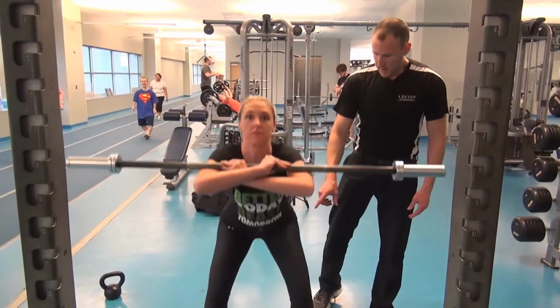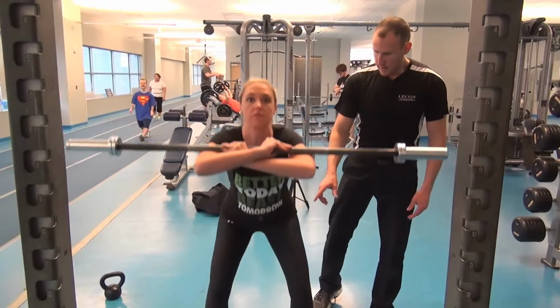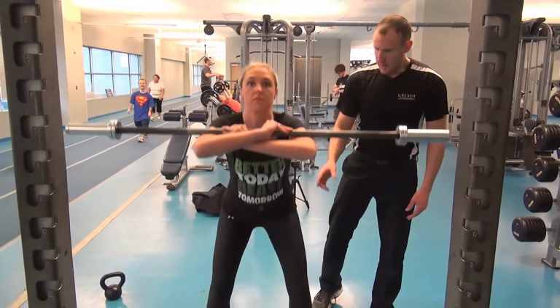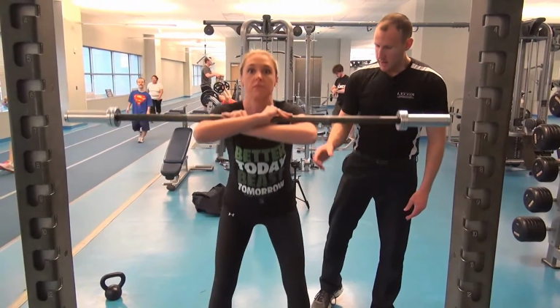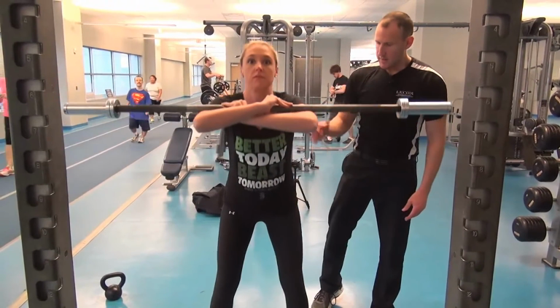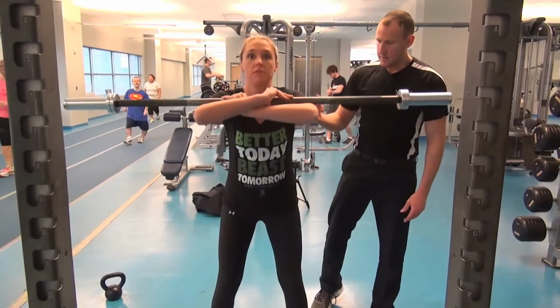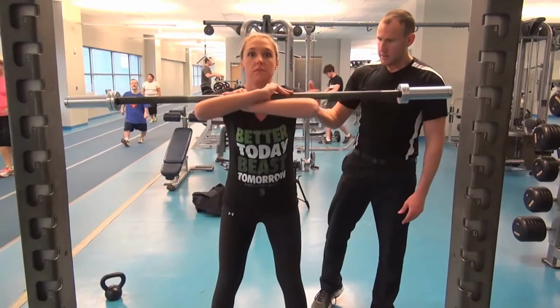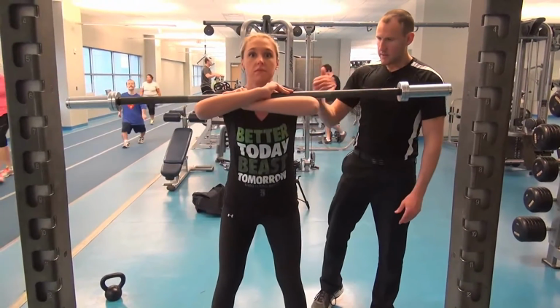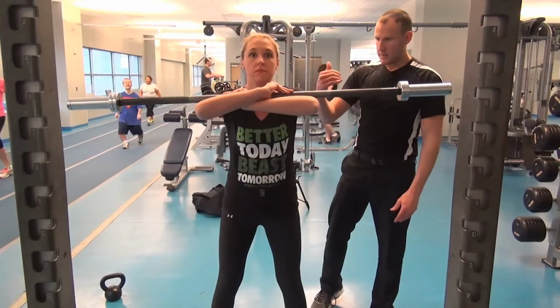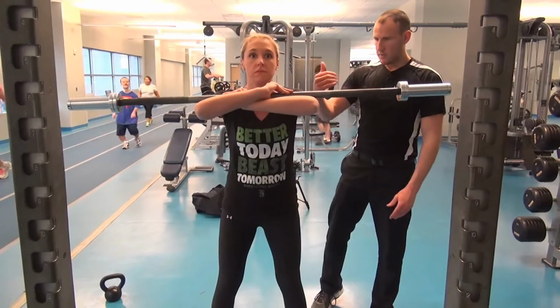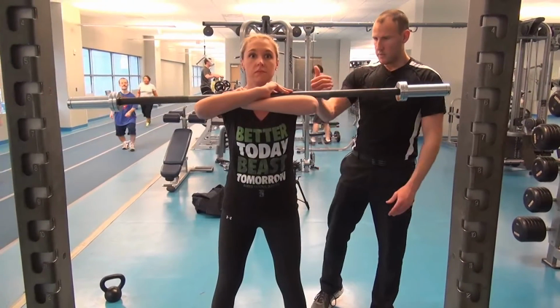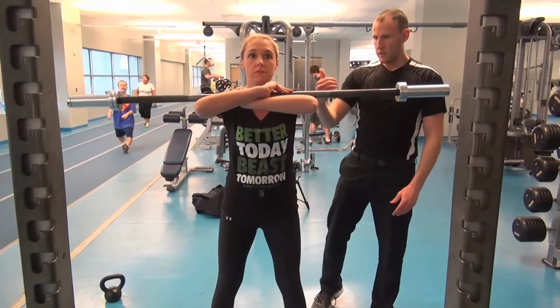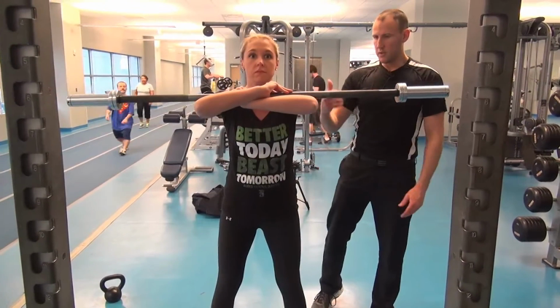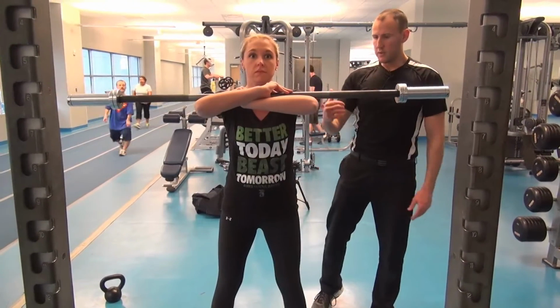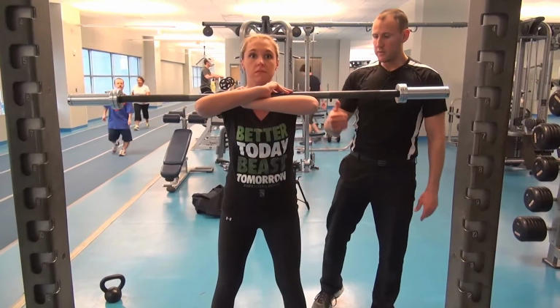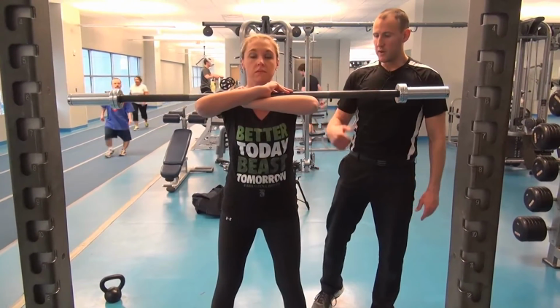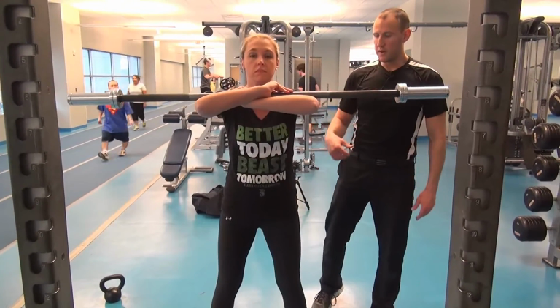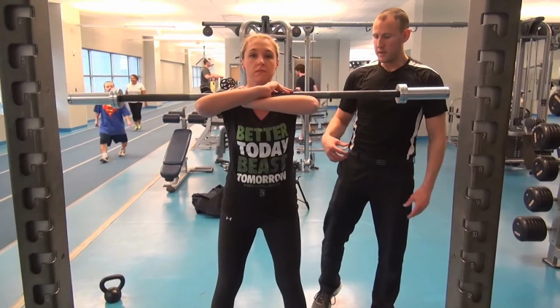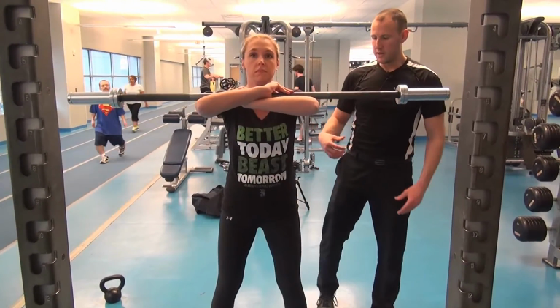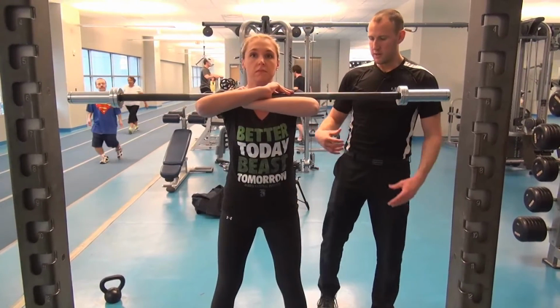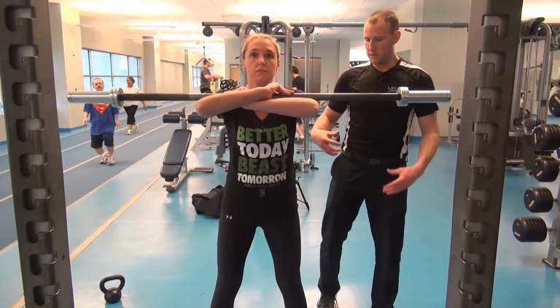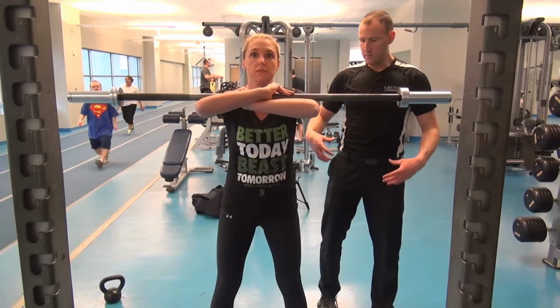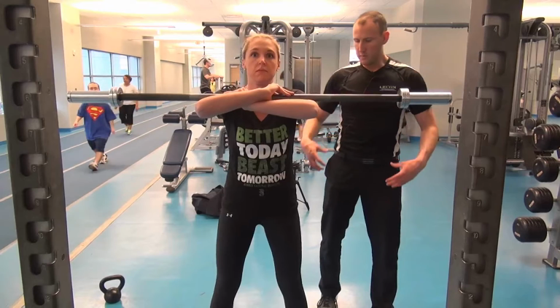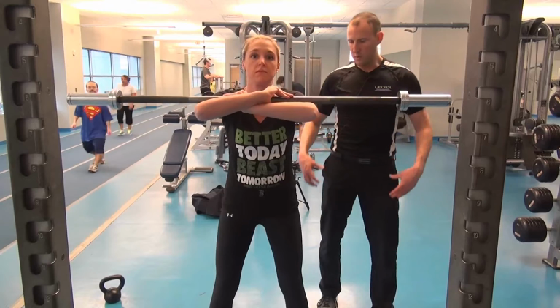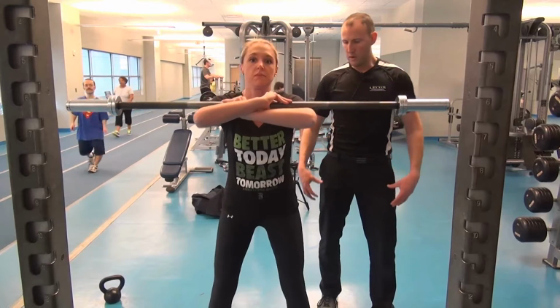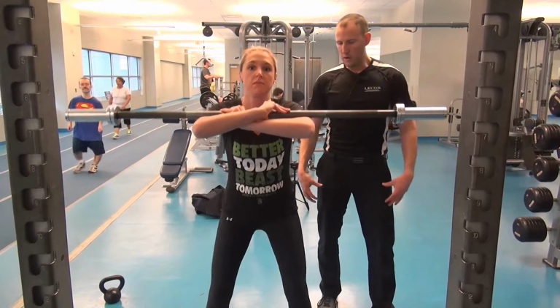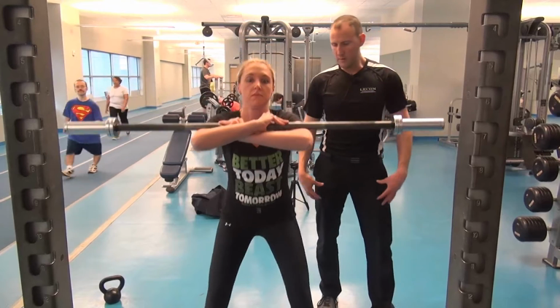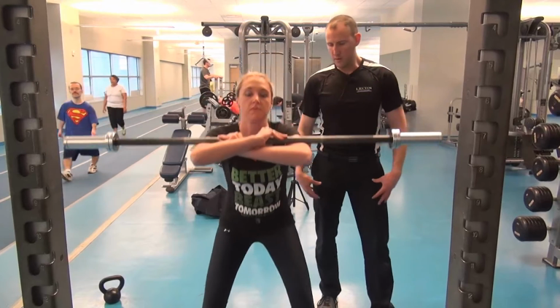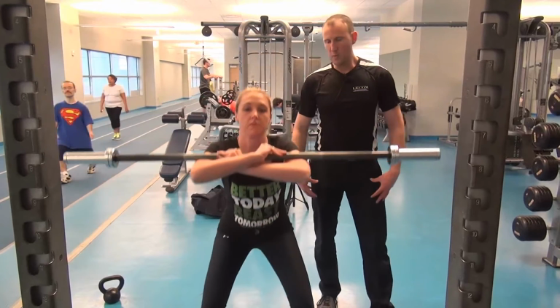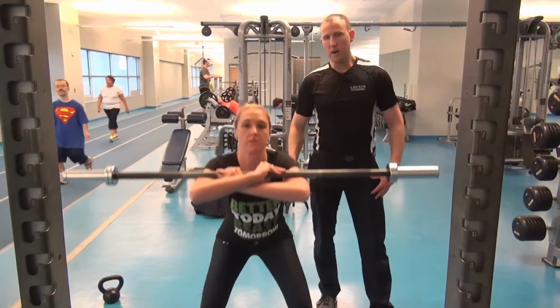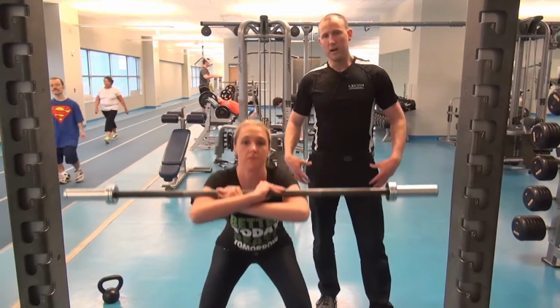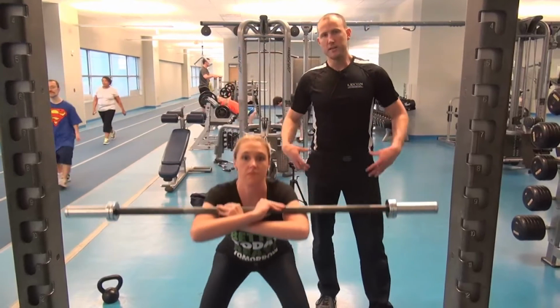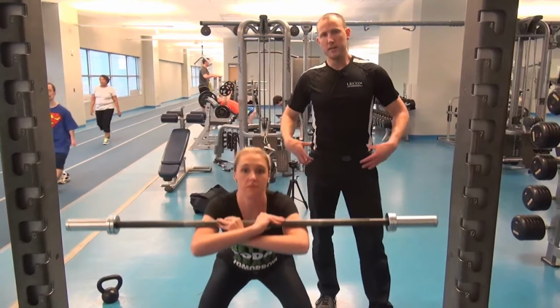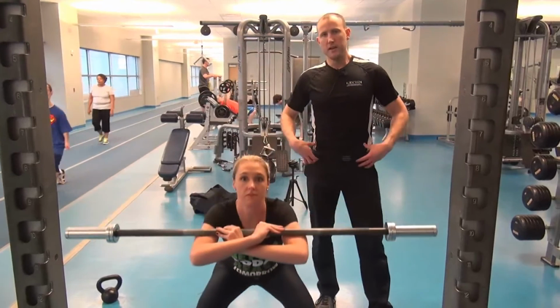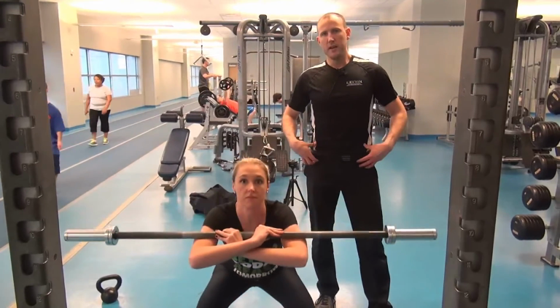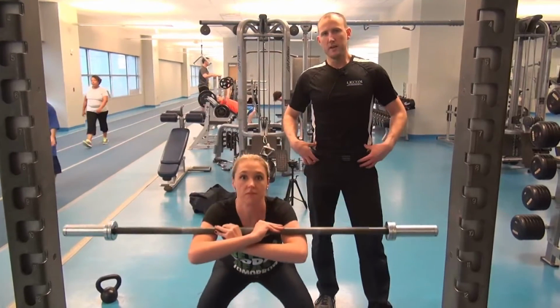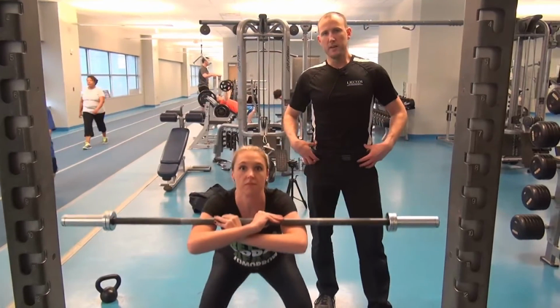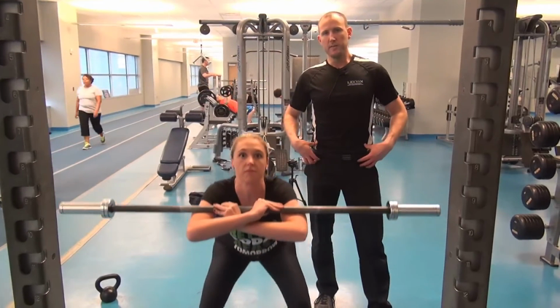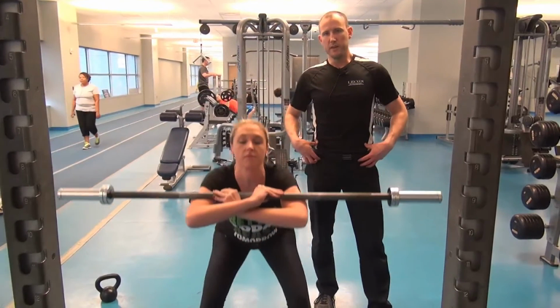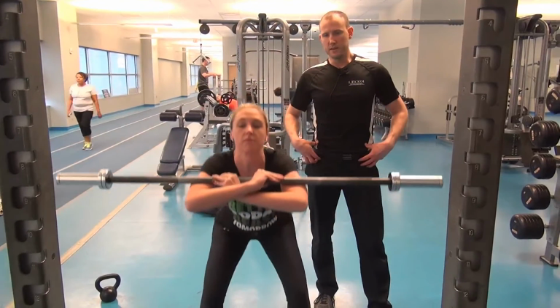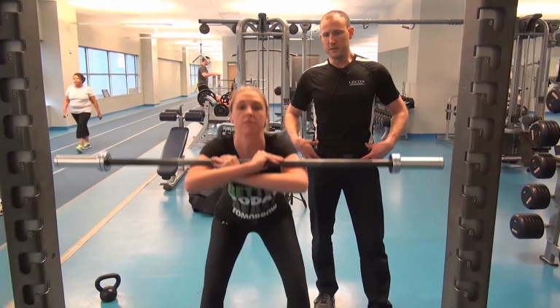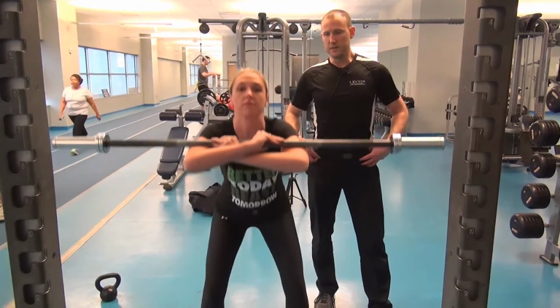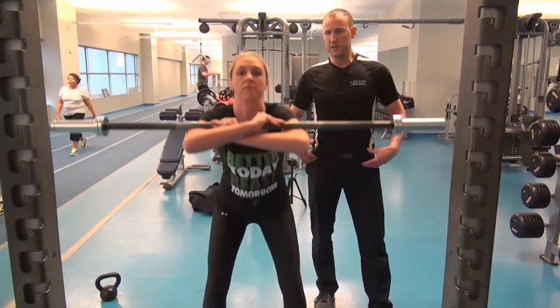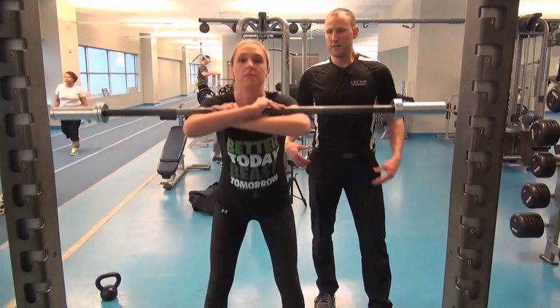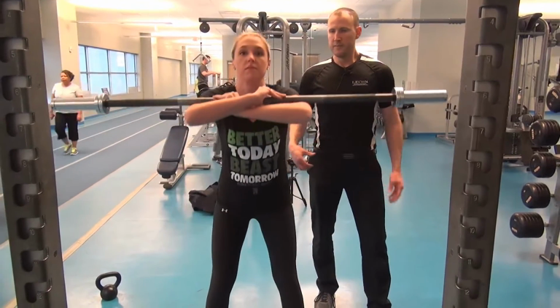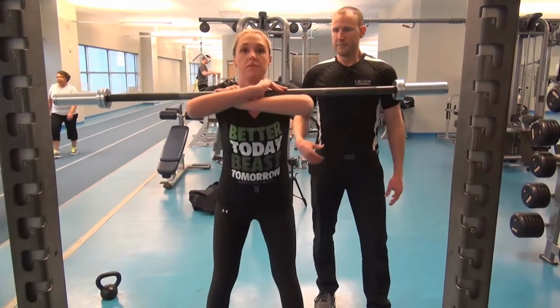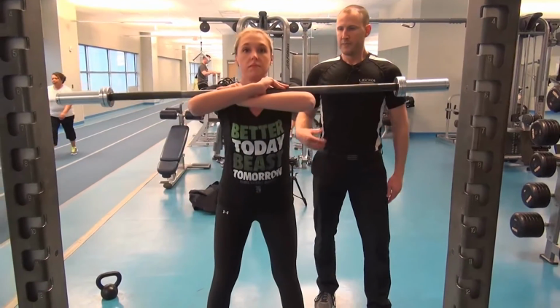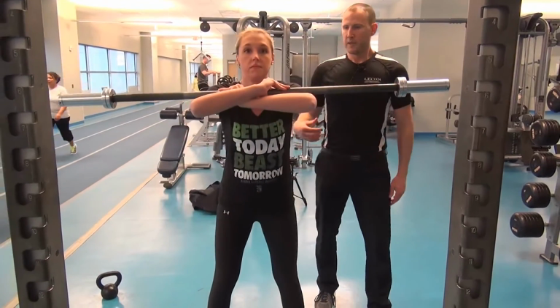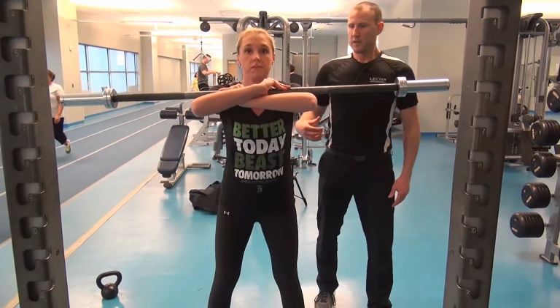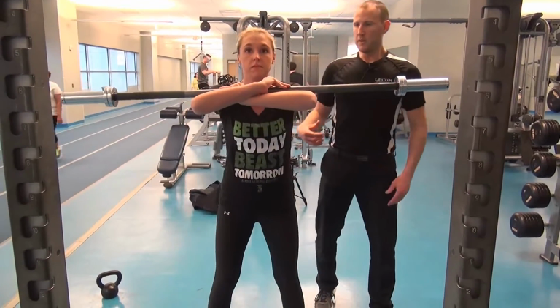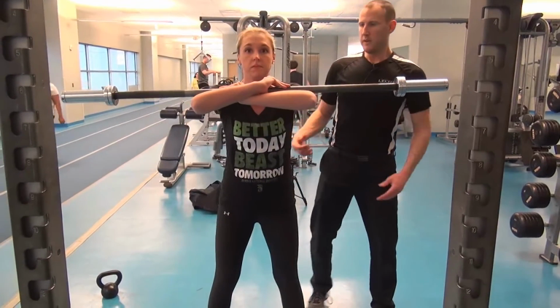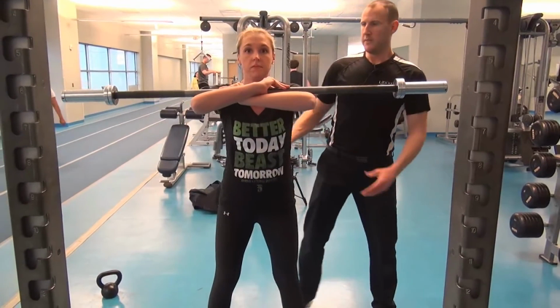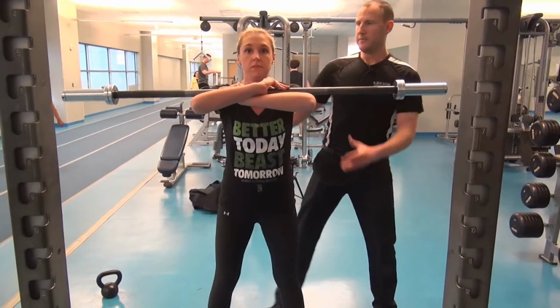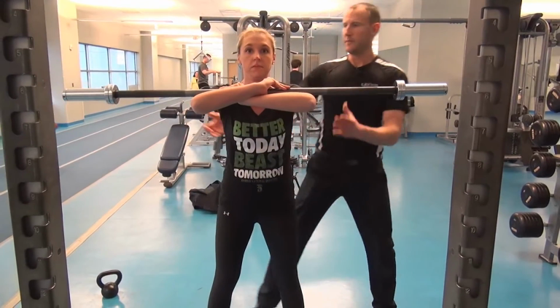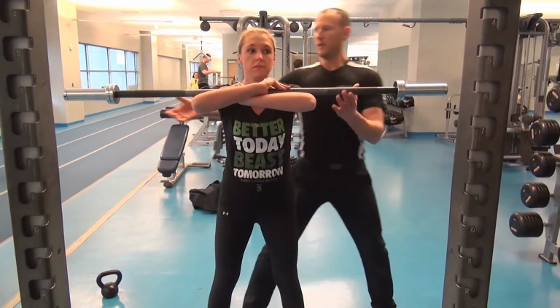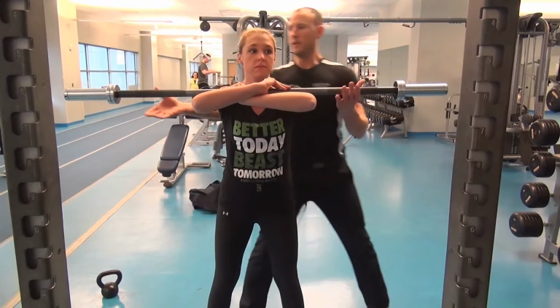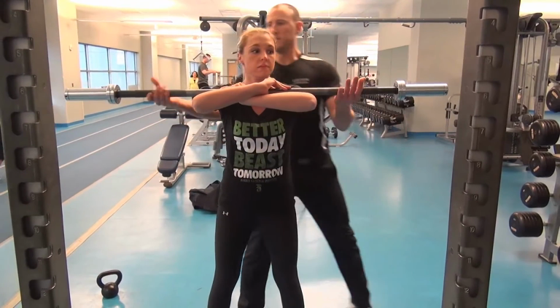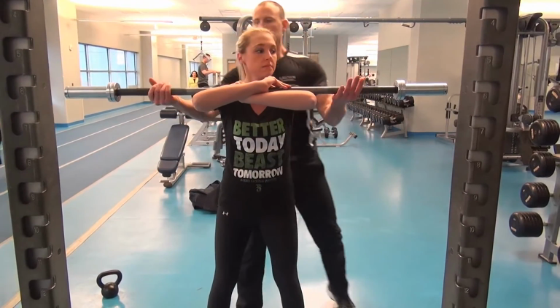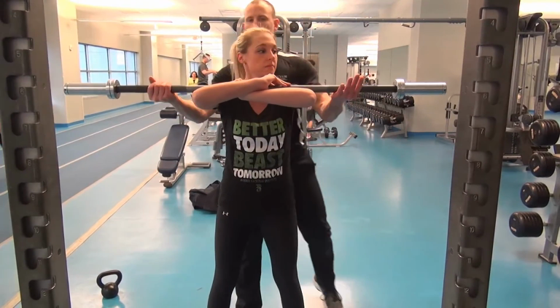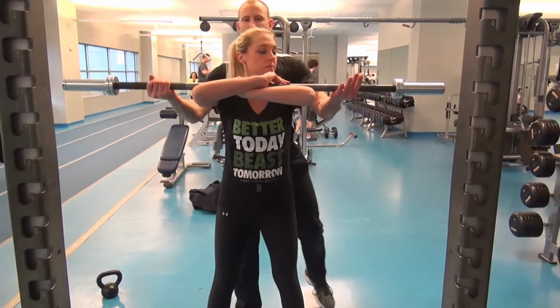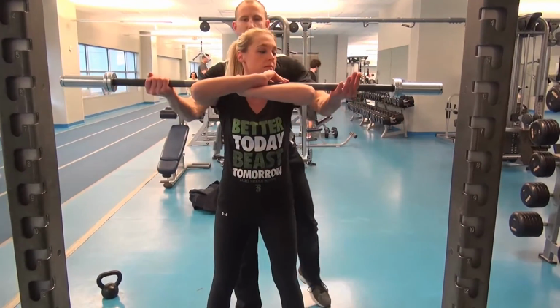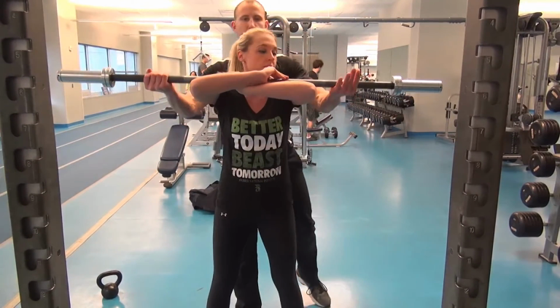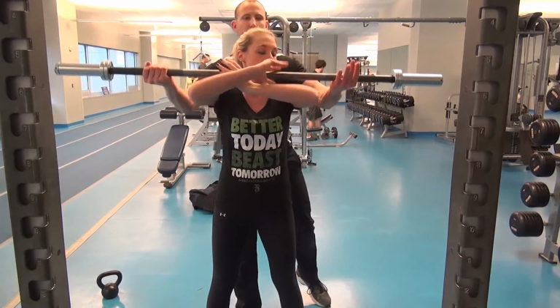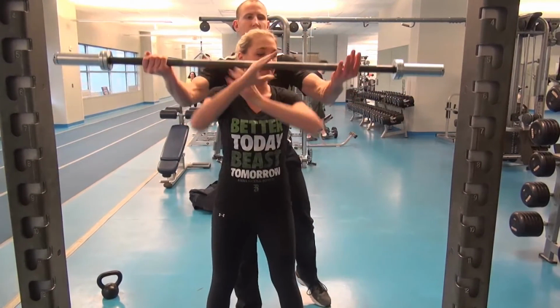When you load the front, you're using more of your quads and your hip flexors. Good. All right, I'll take that from you.